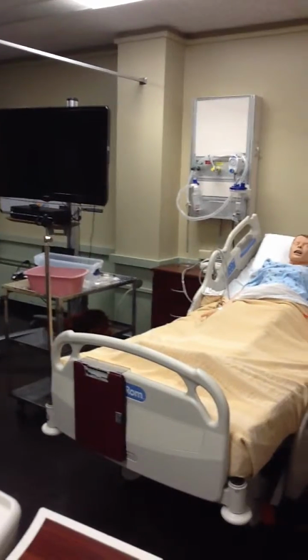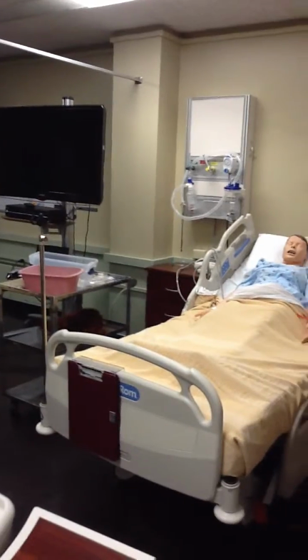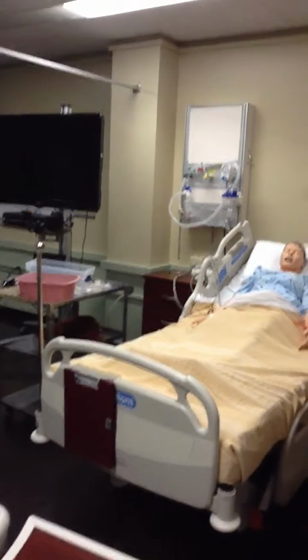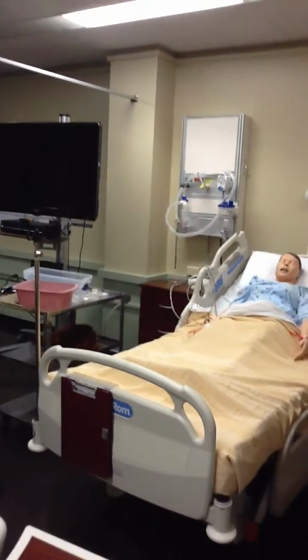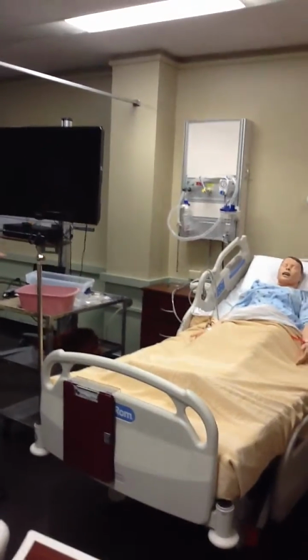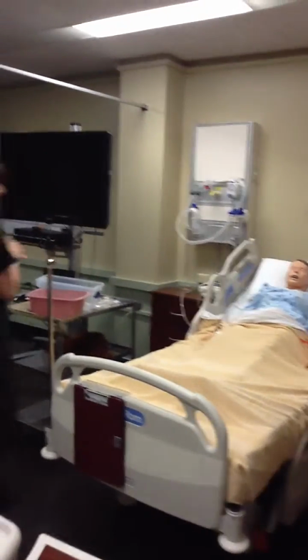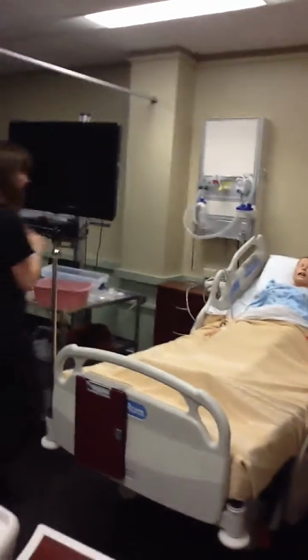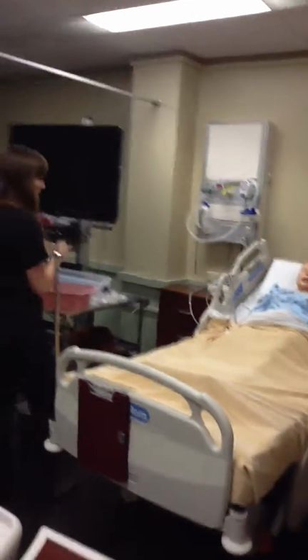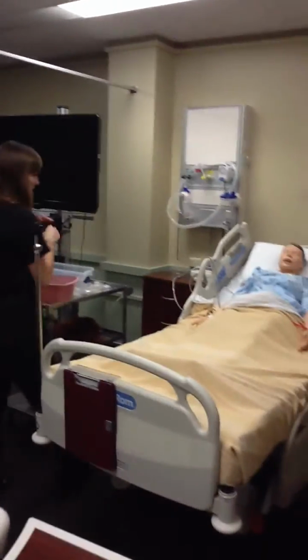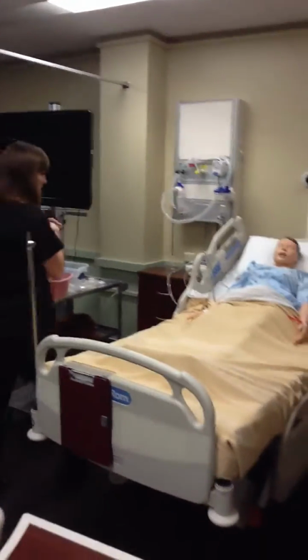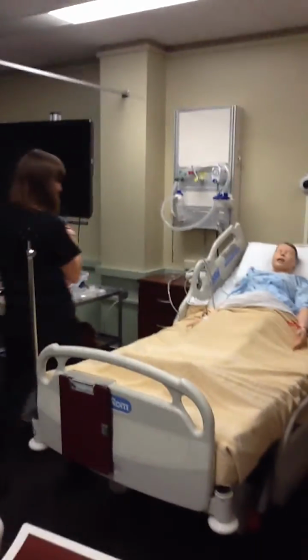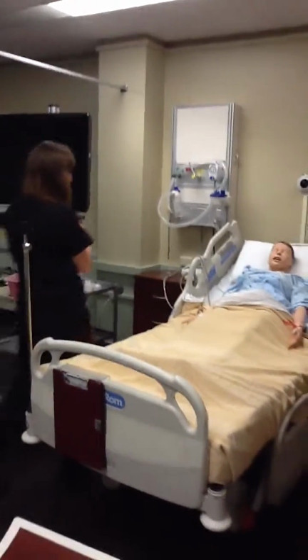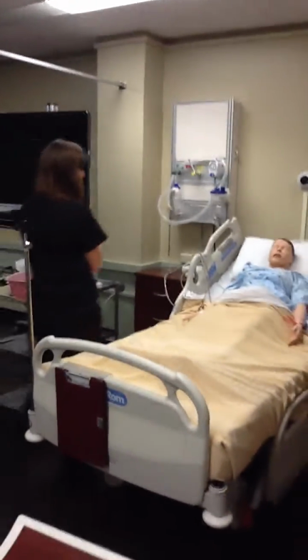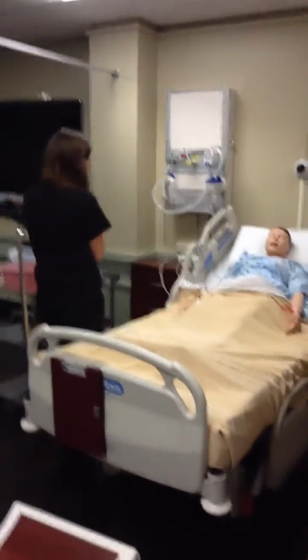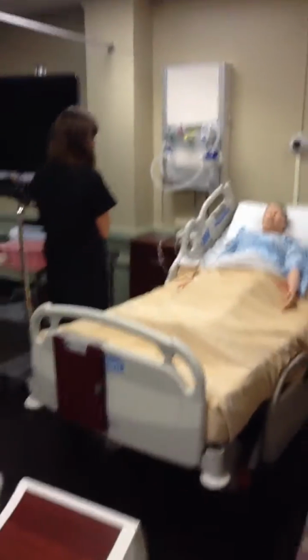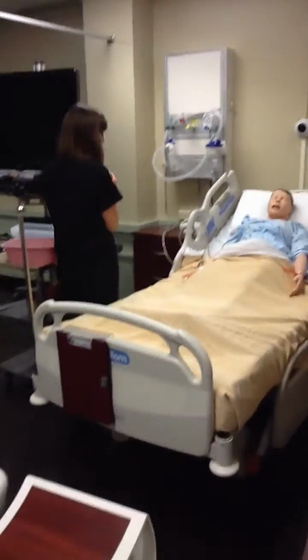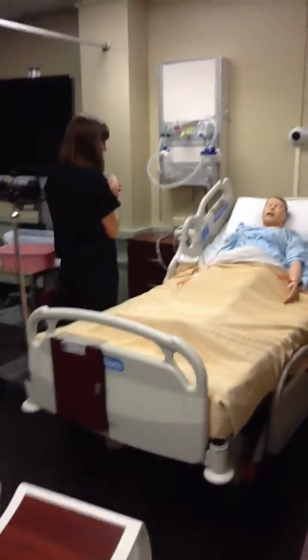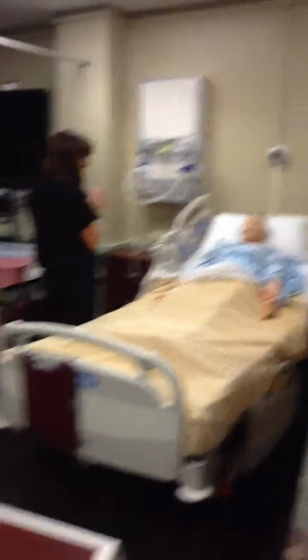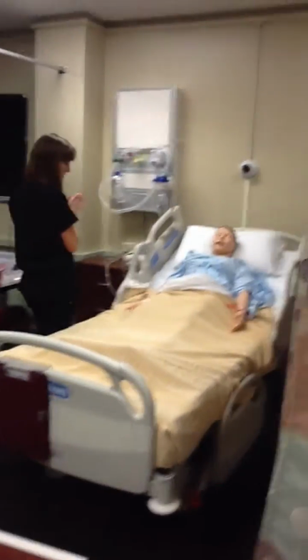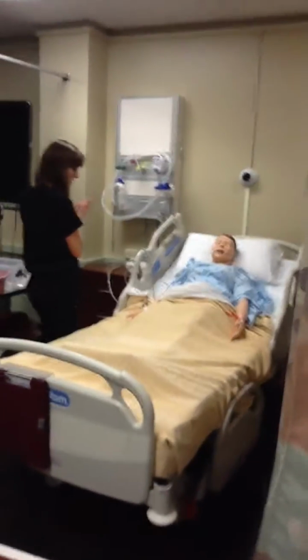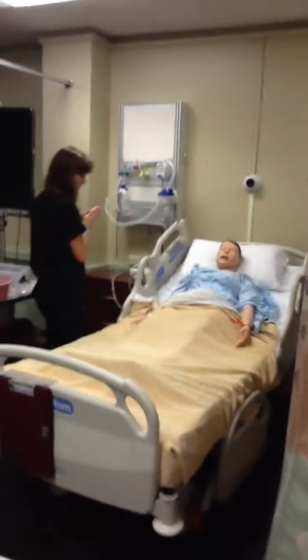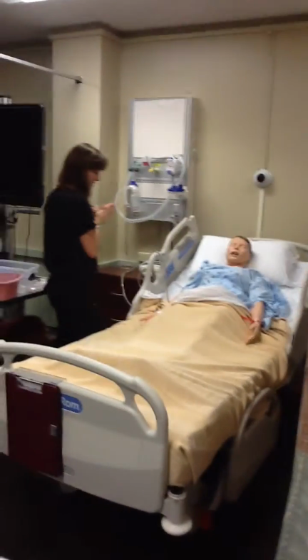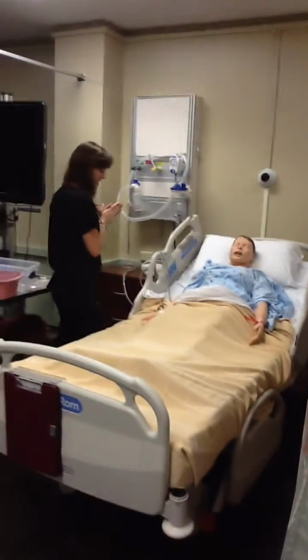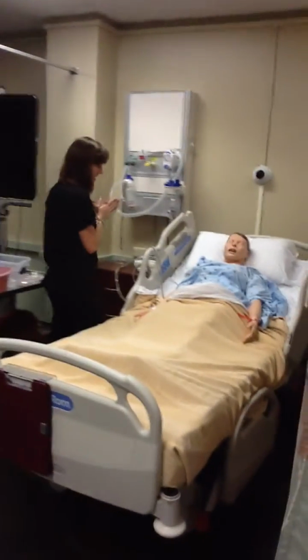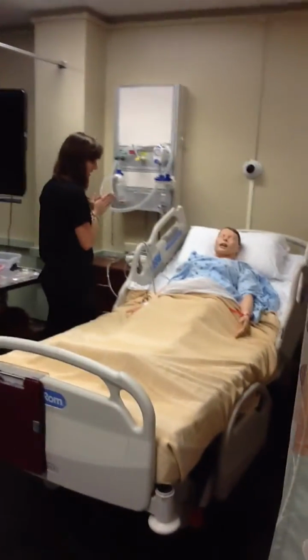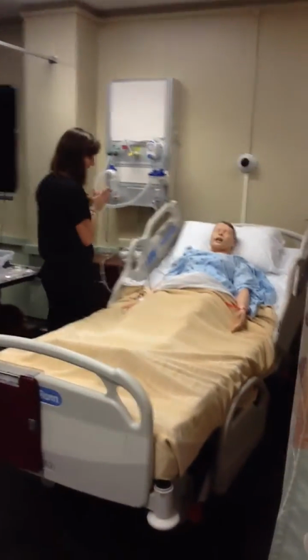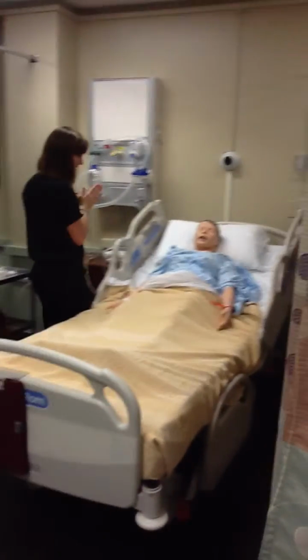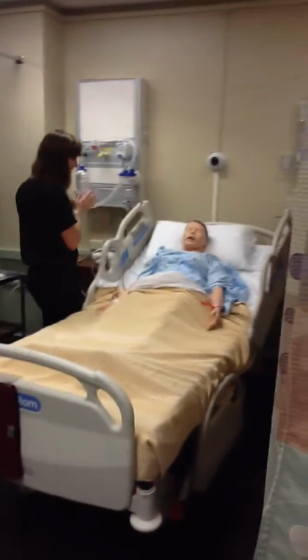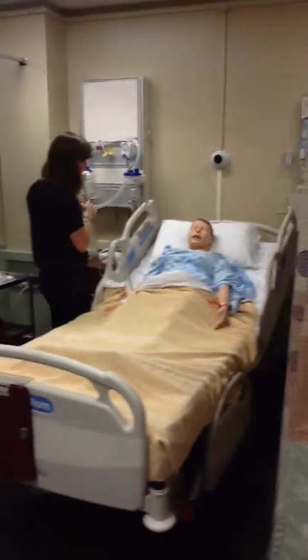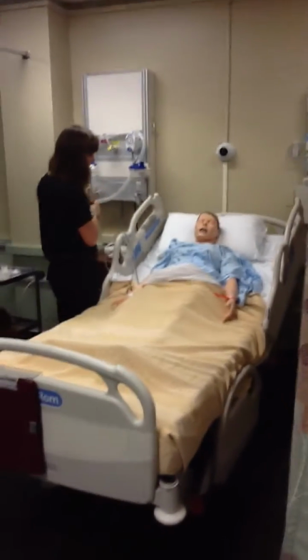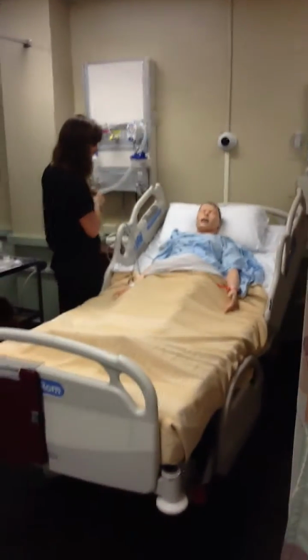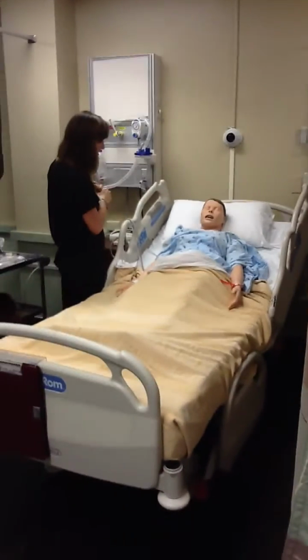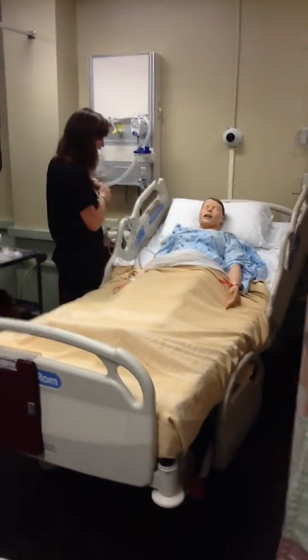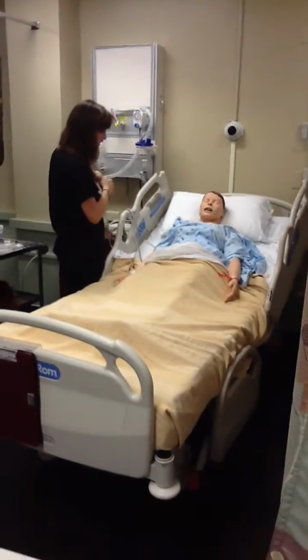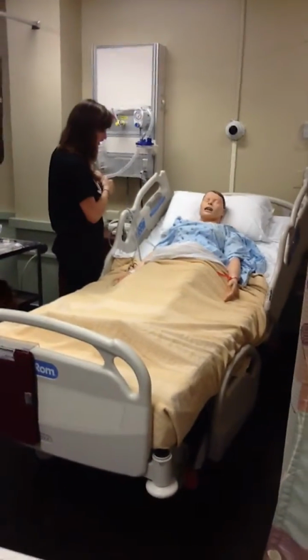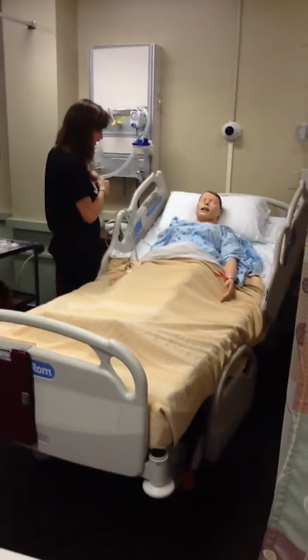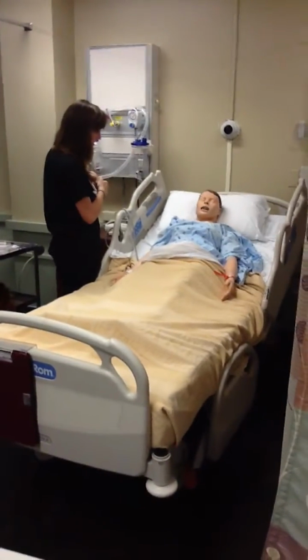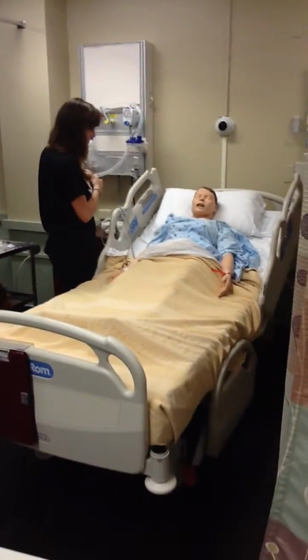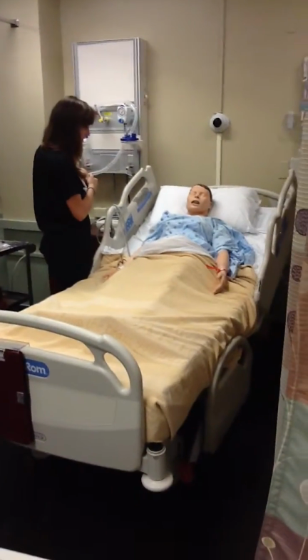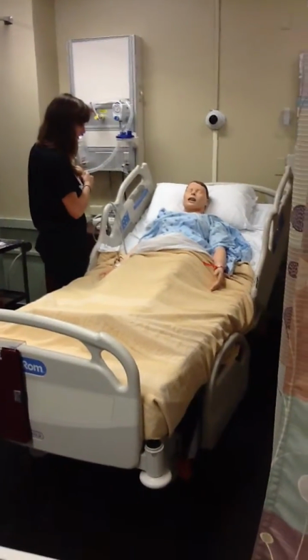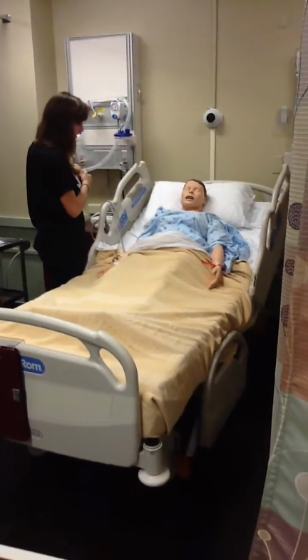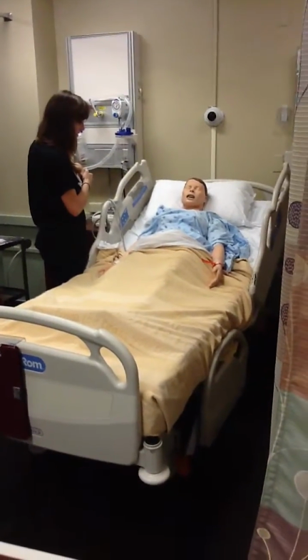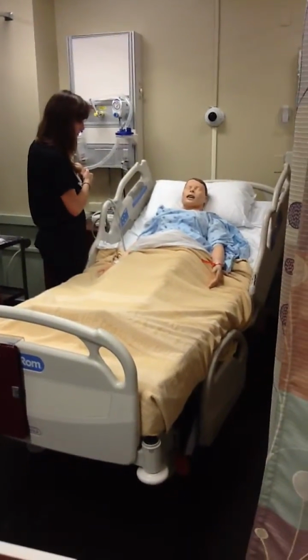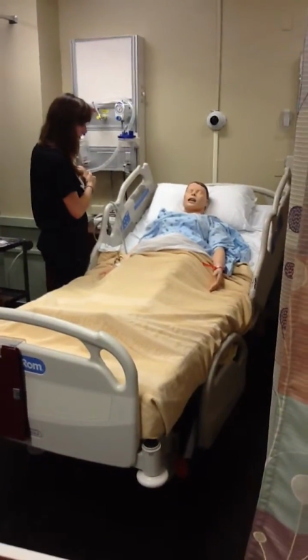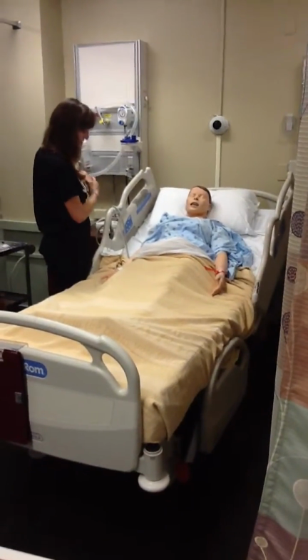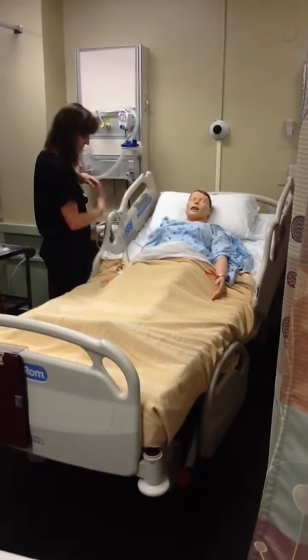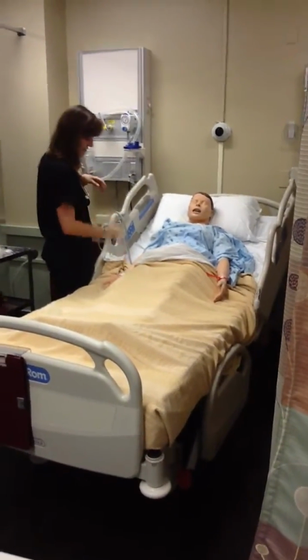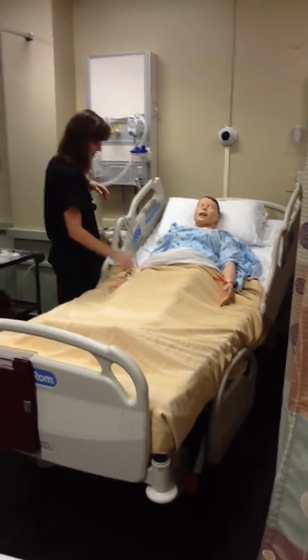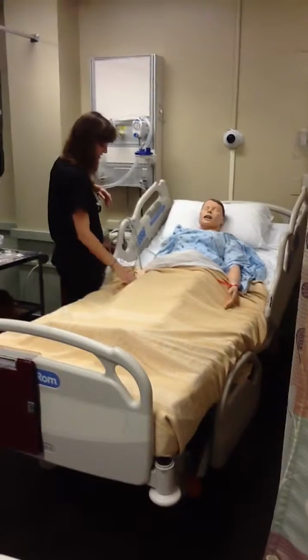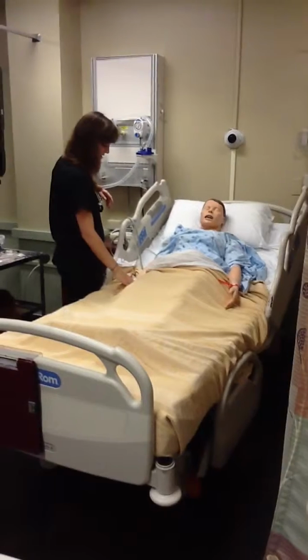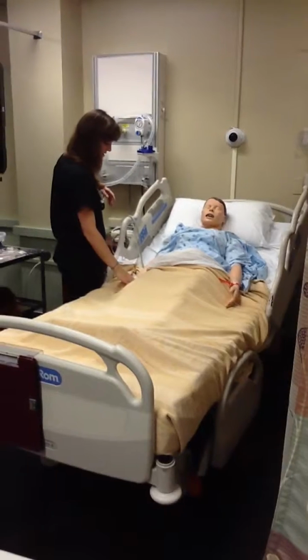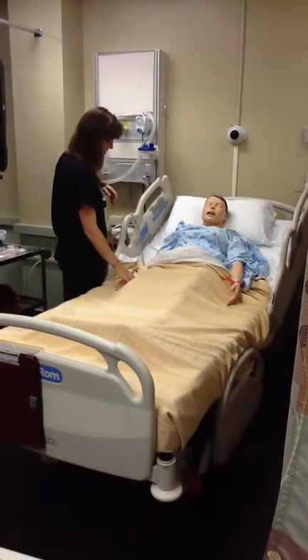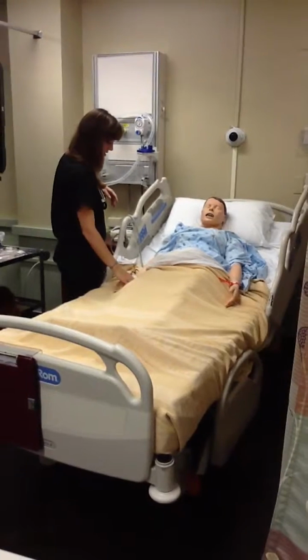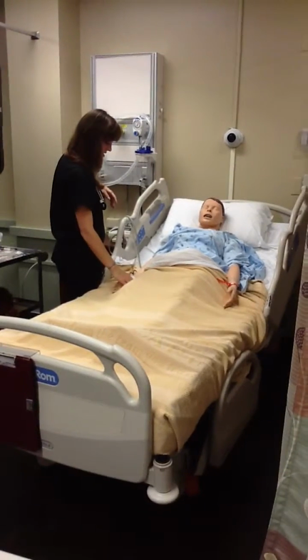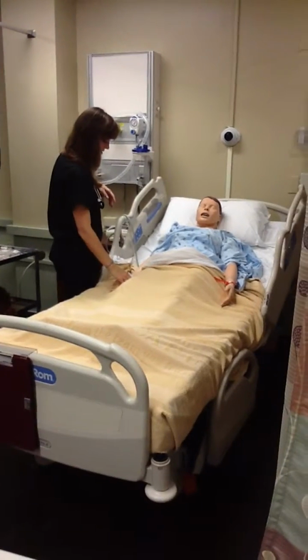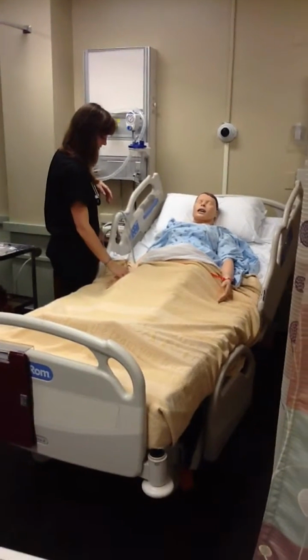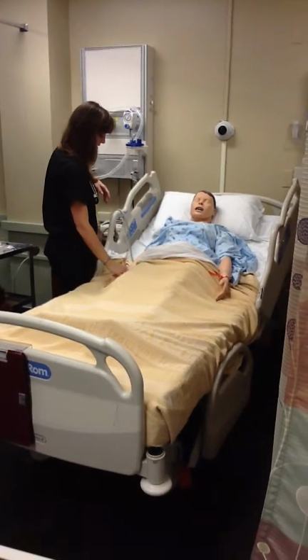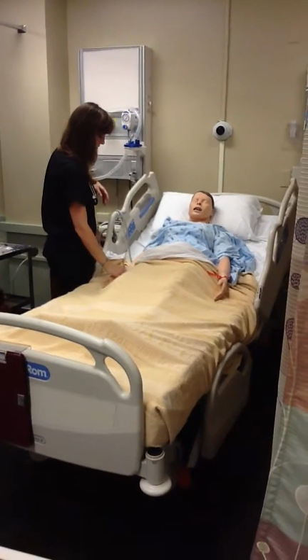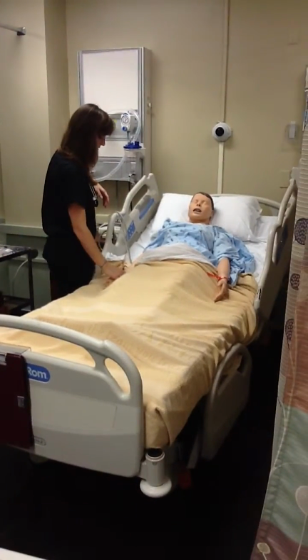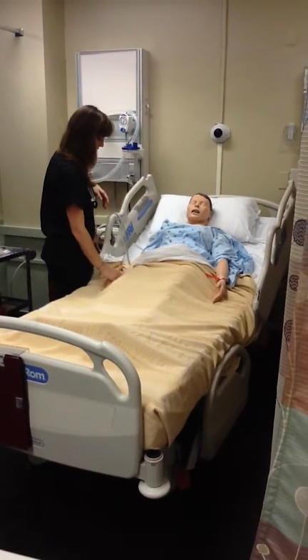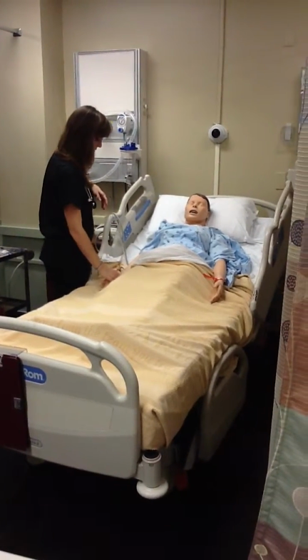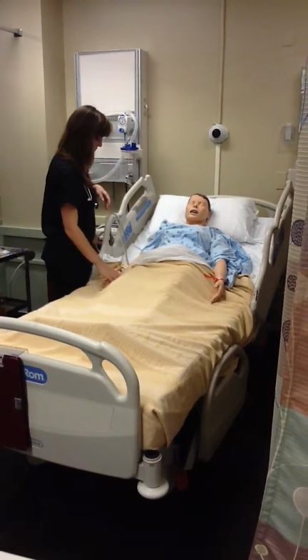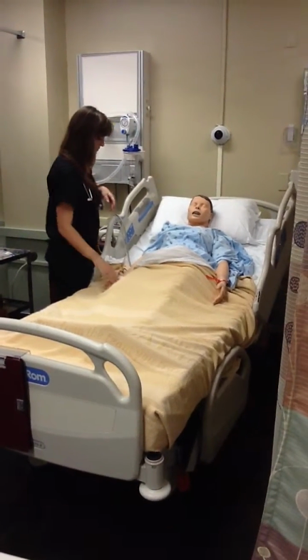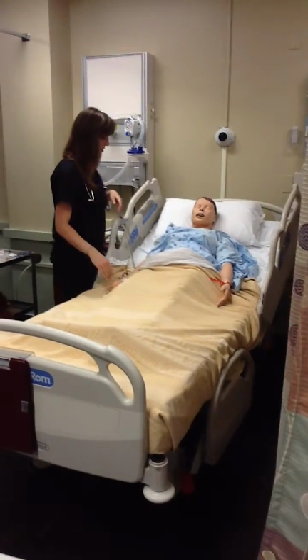Hi, I'm Mariah. I'm going to be your nurse today. Can I go ahead and start off with your name and your date of birth? All right, Mr. Monroe.